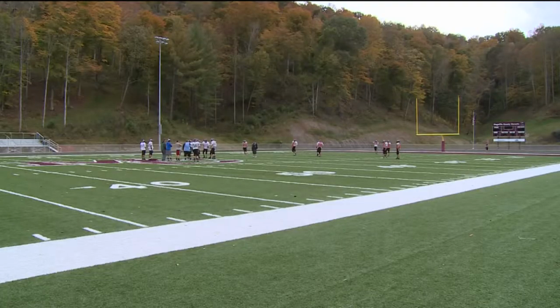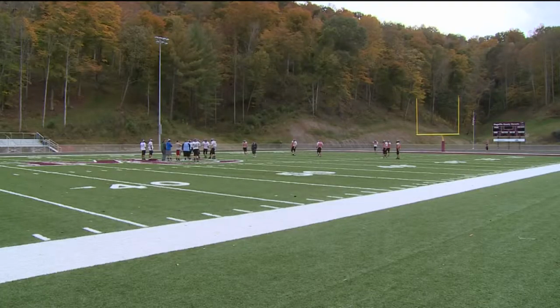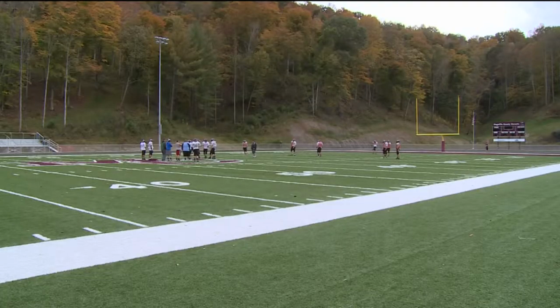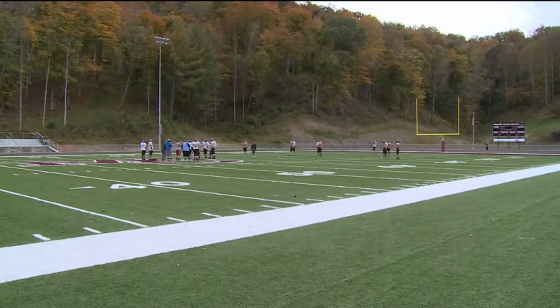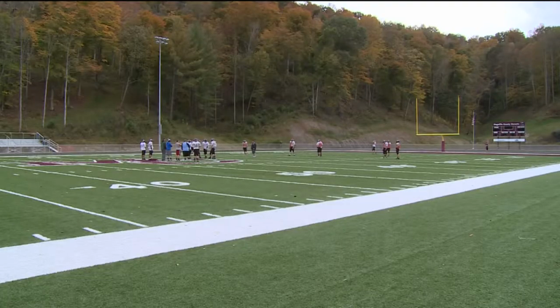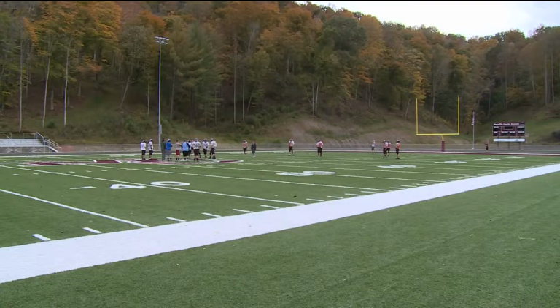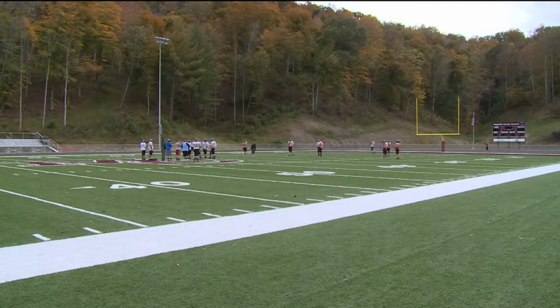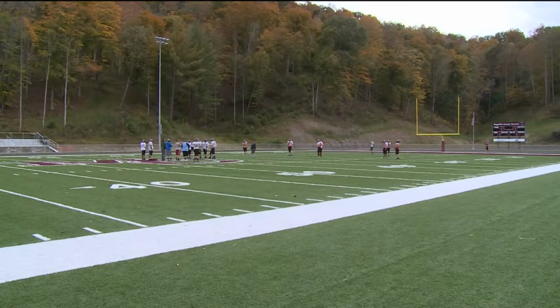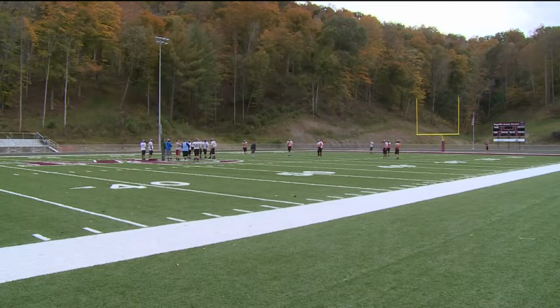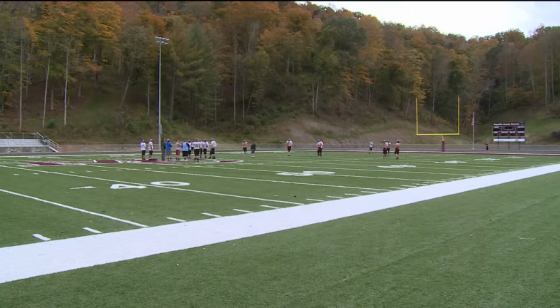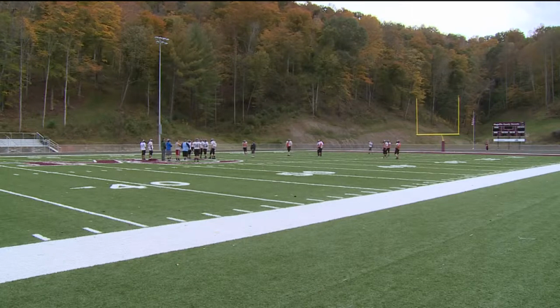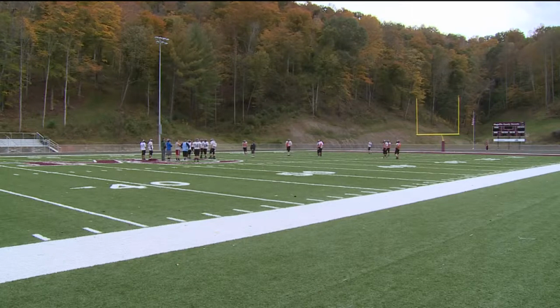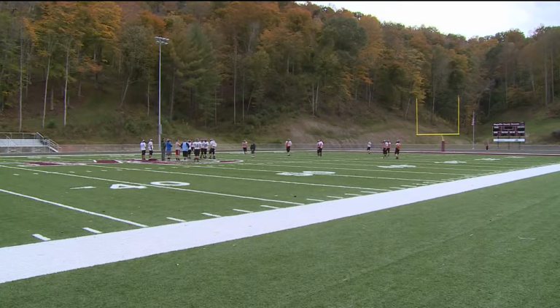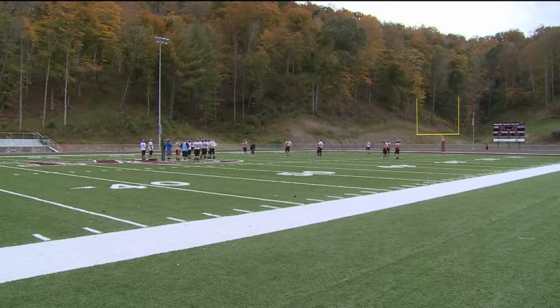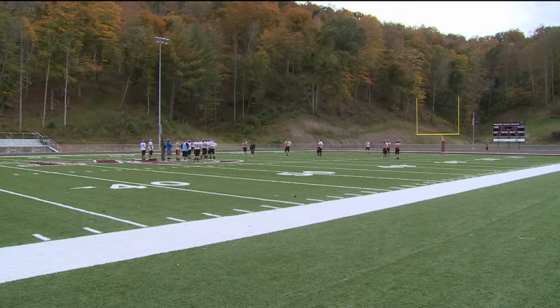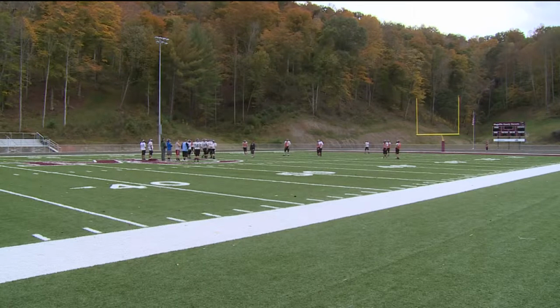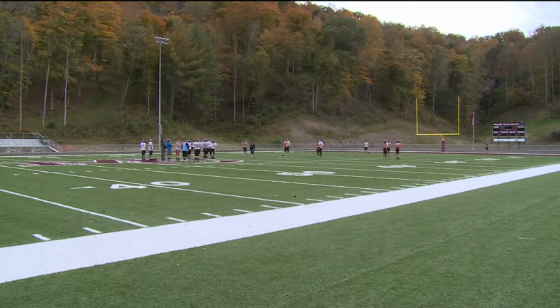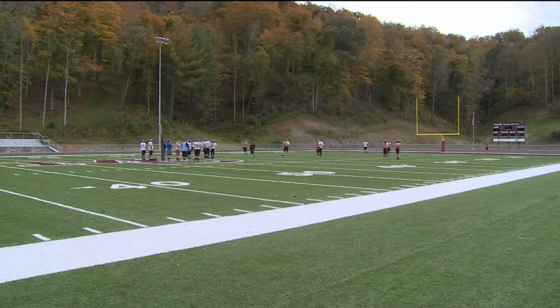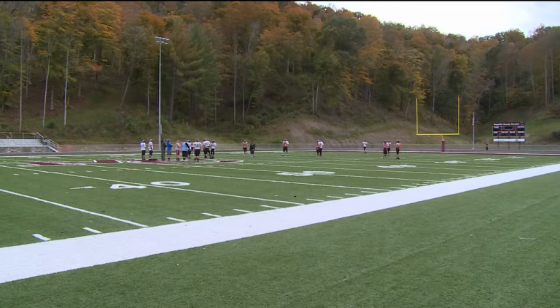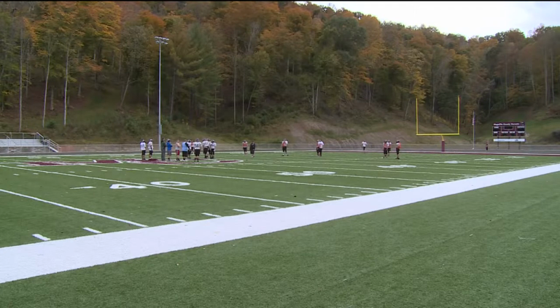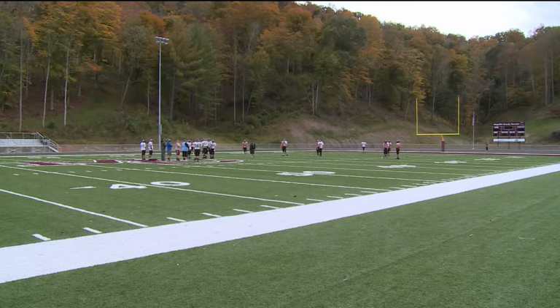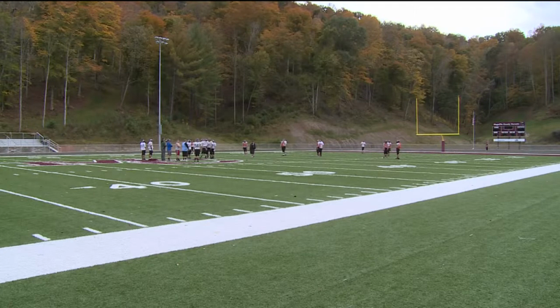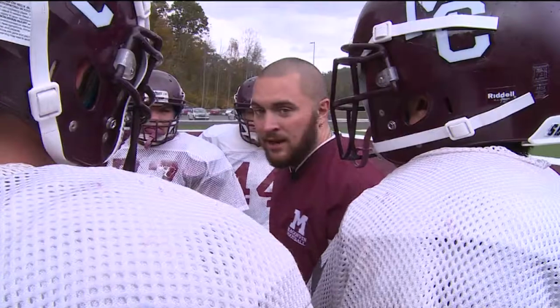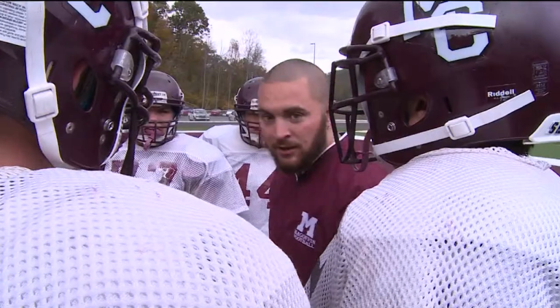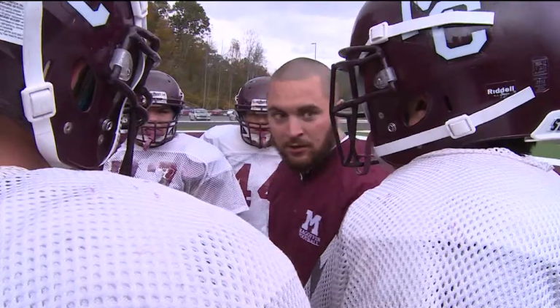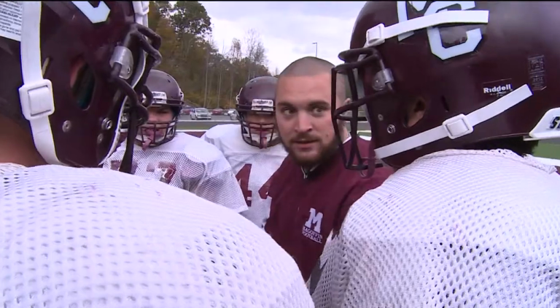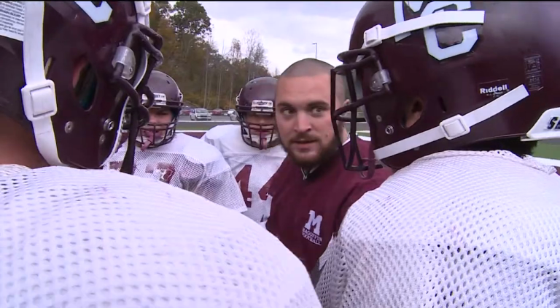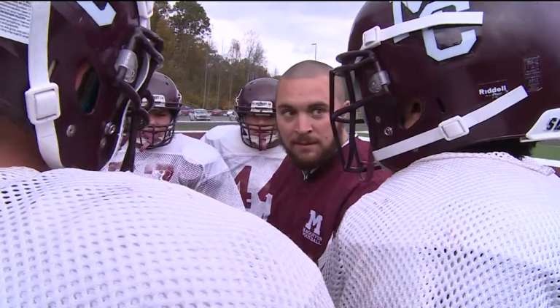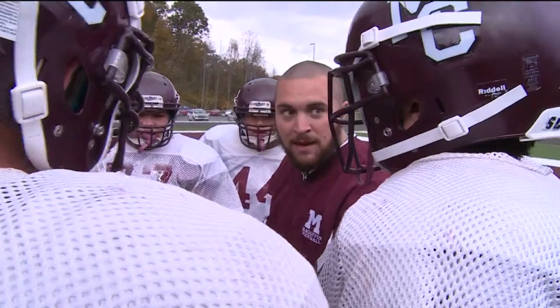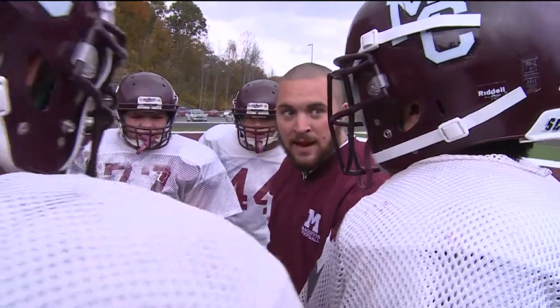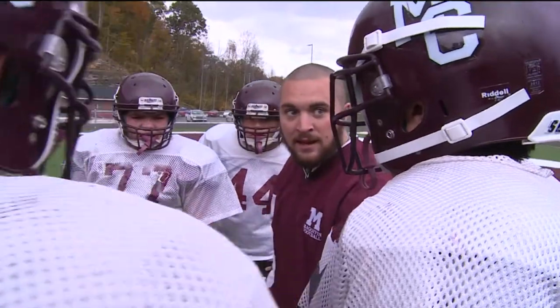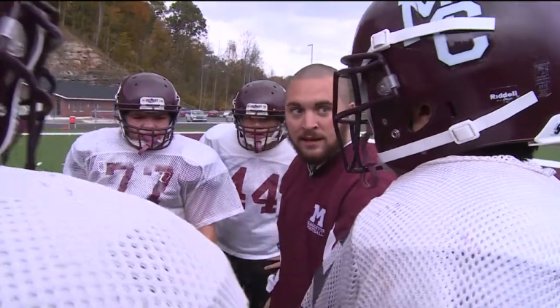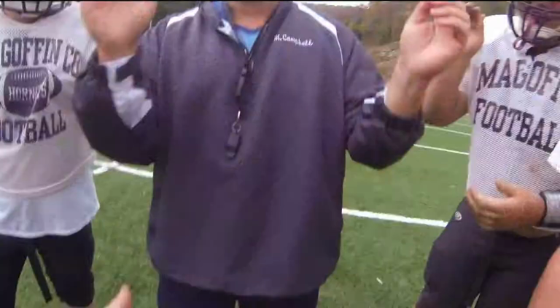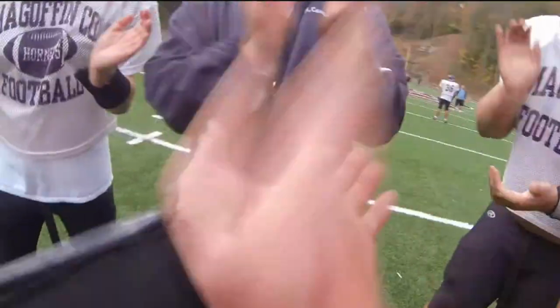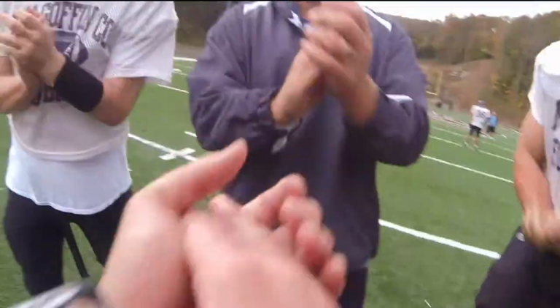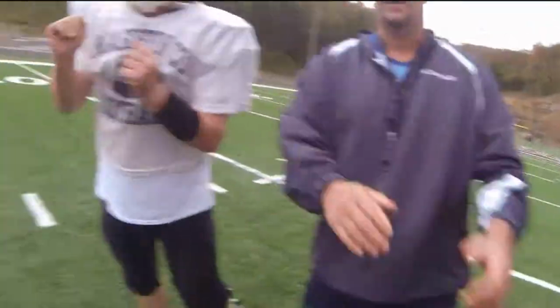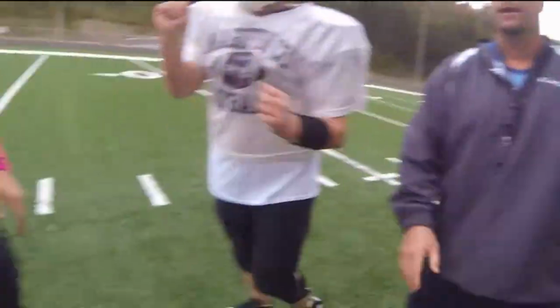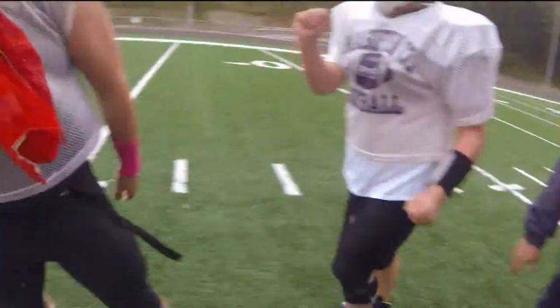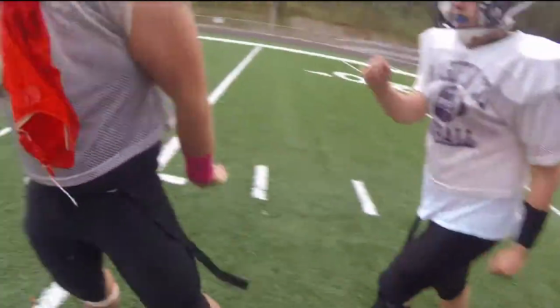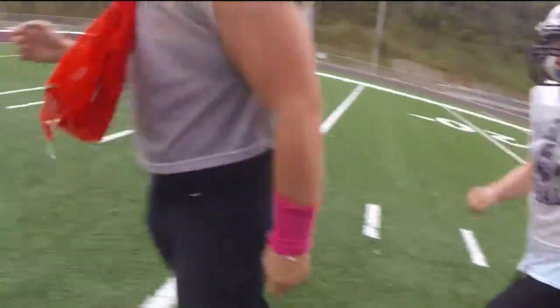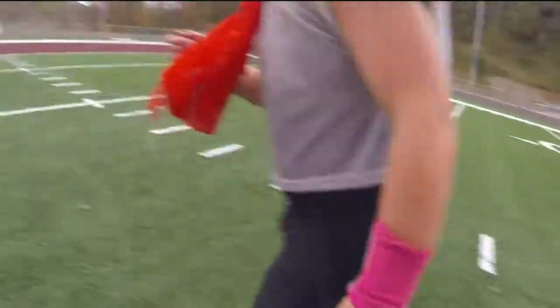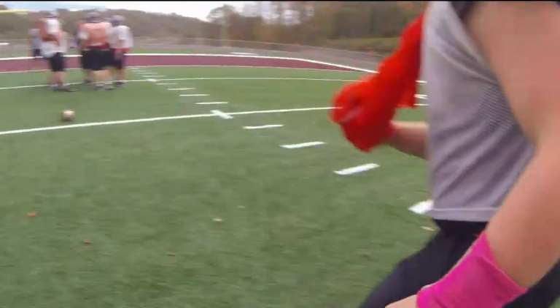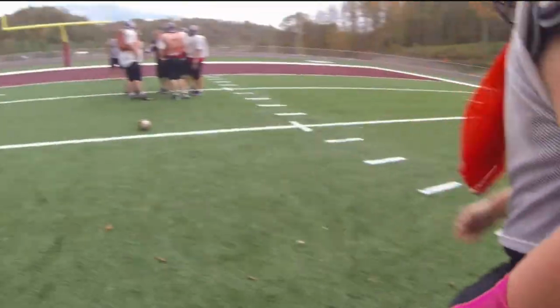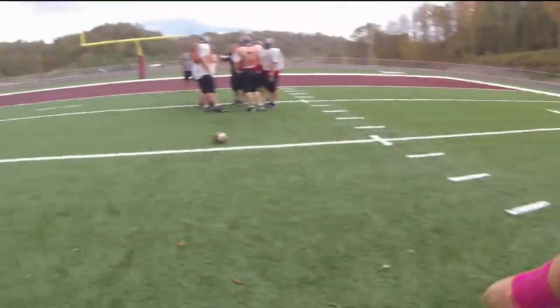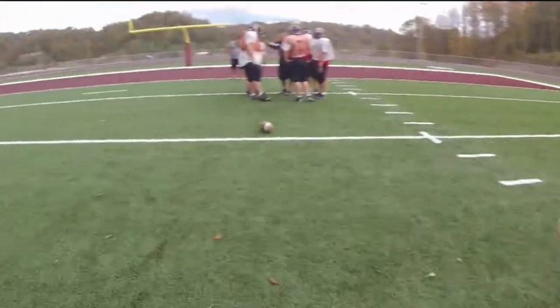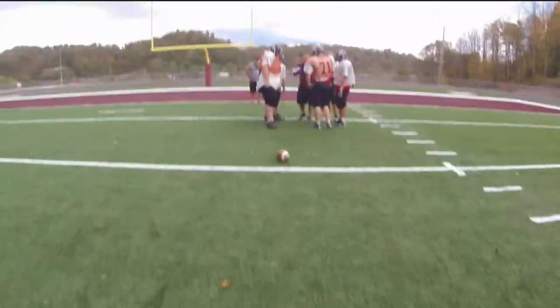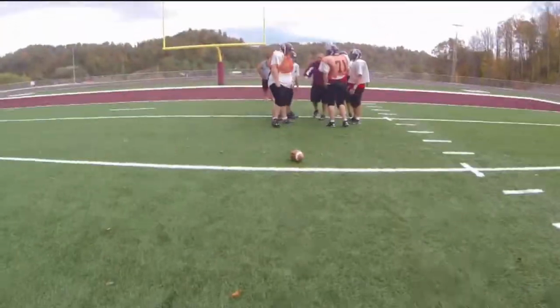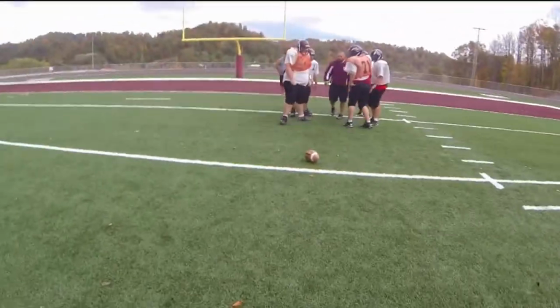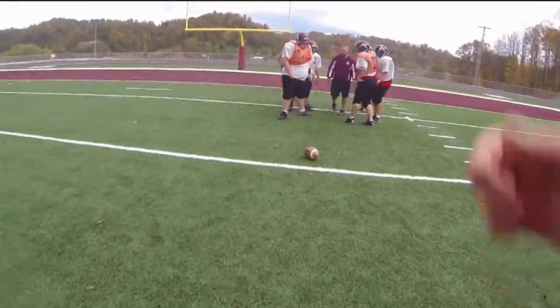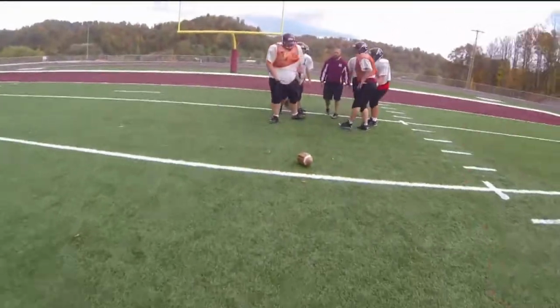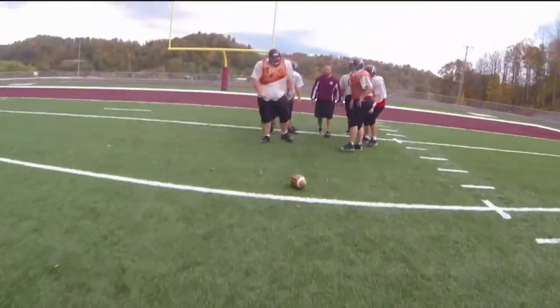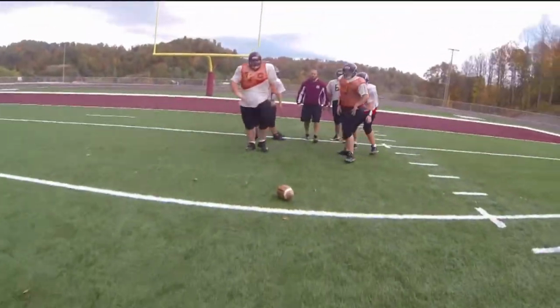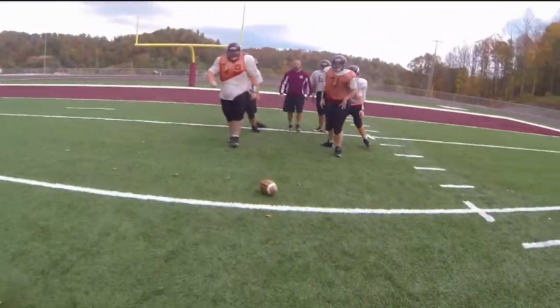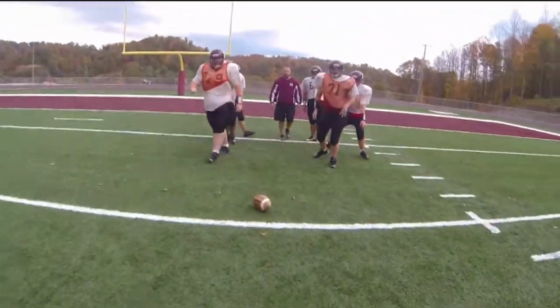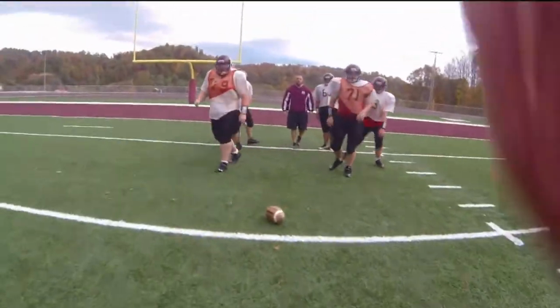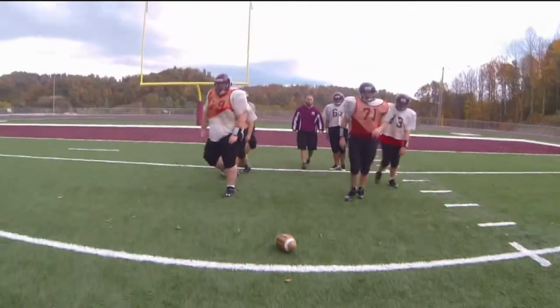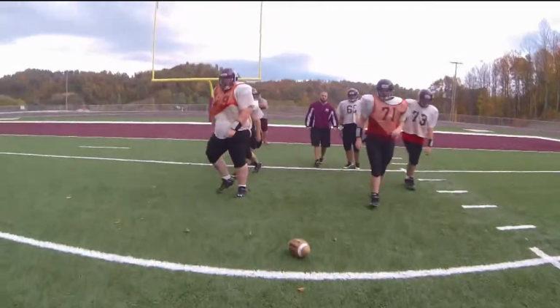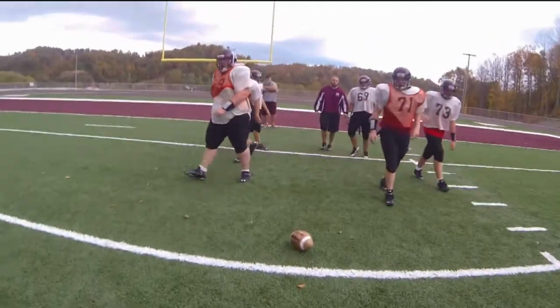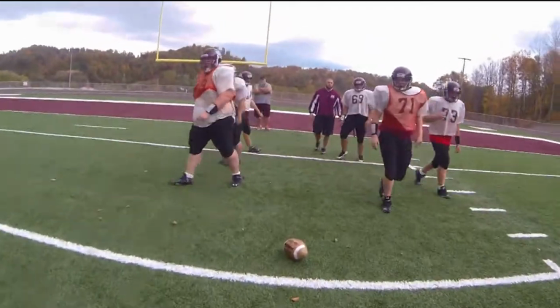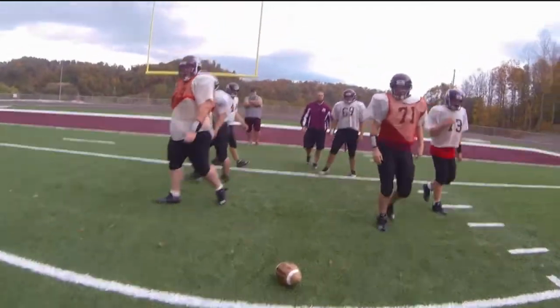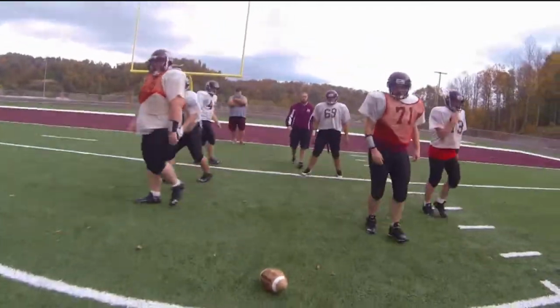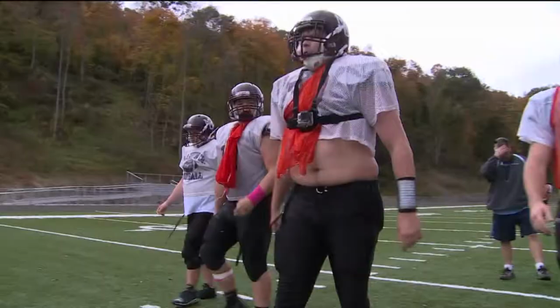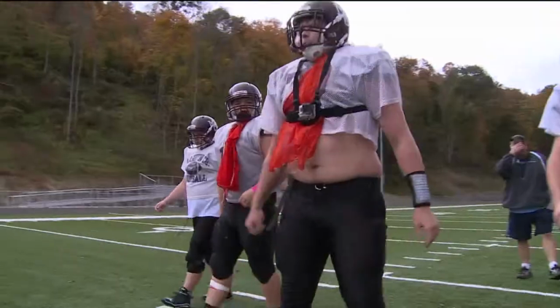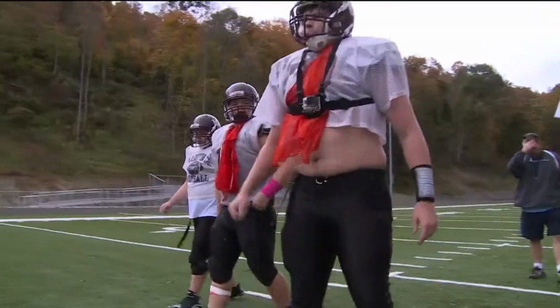You're going to give me a B gap blitz right here. You're going to stand back. We thought the best way to tell you is to show you.